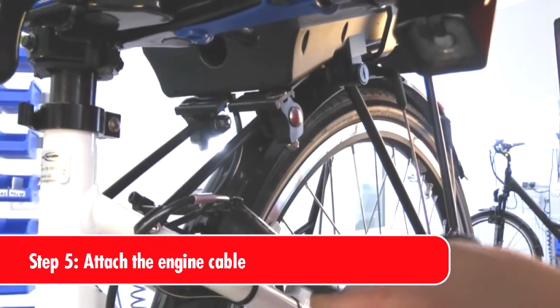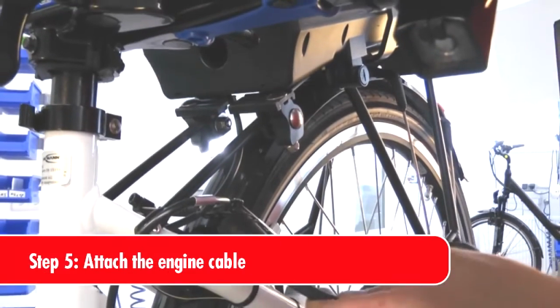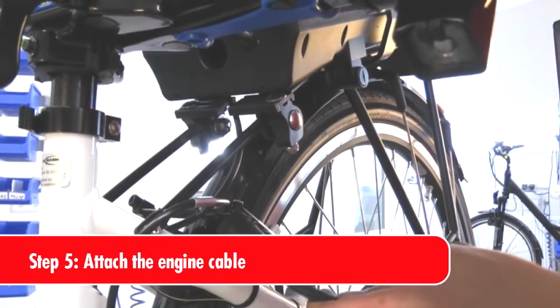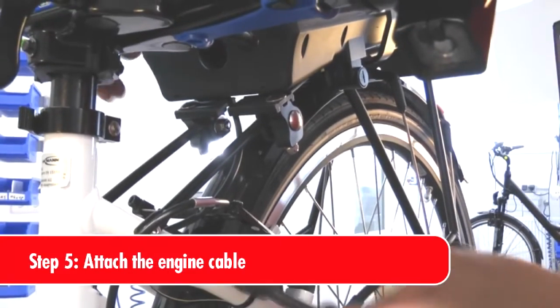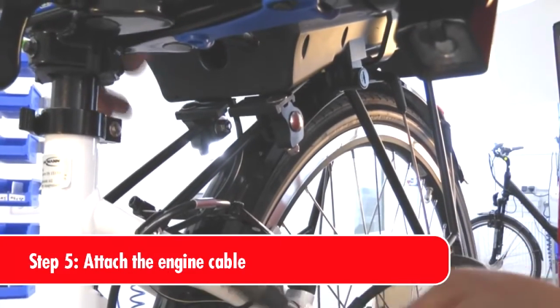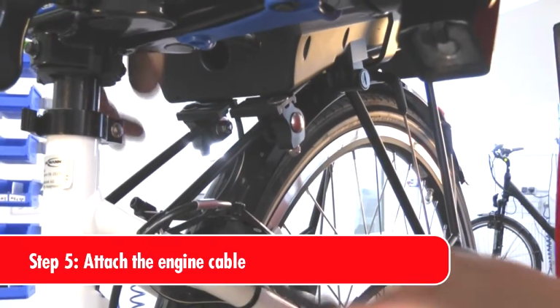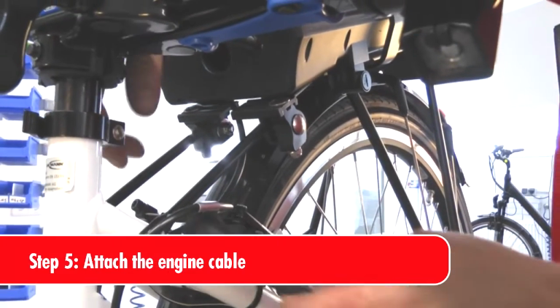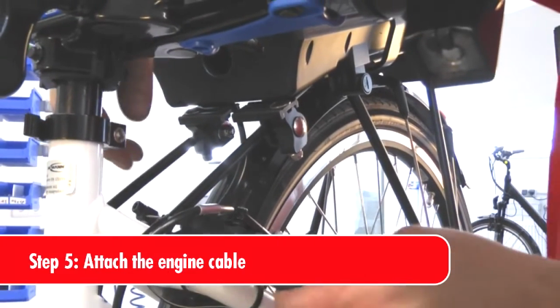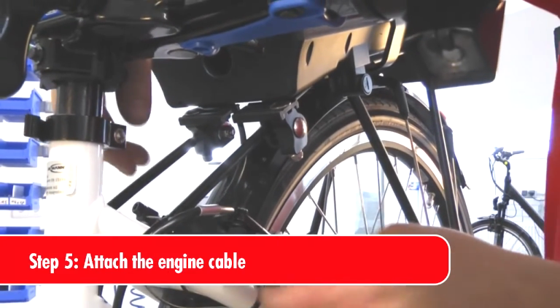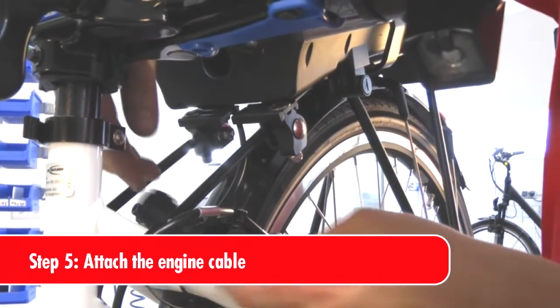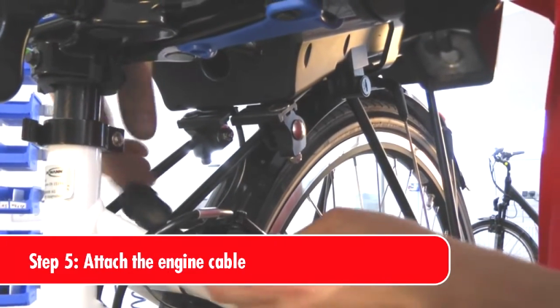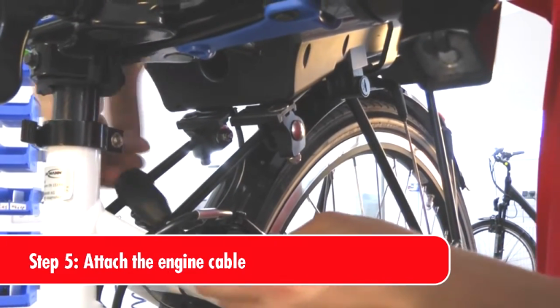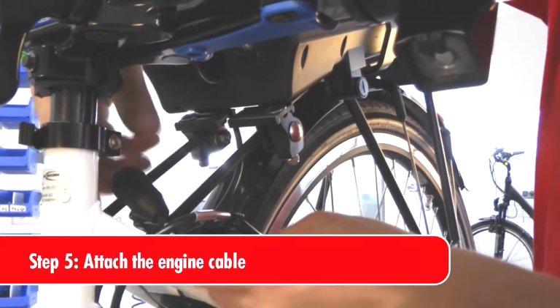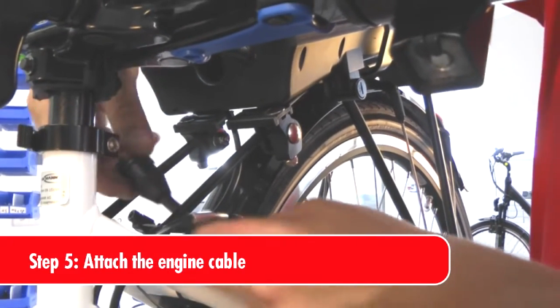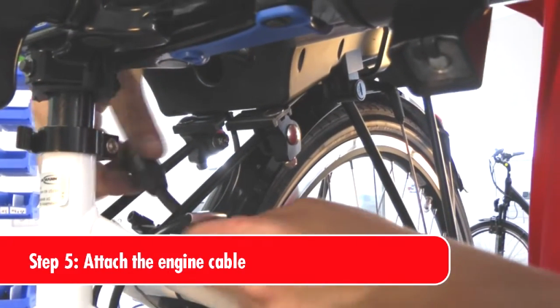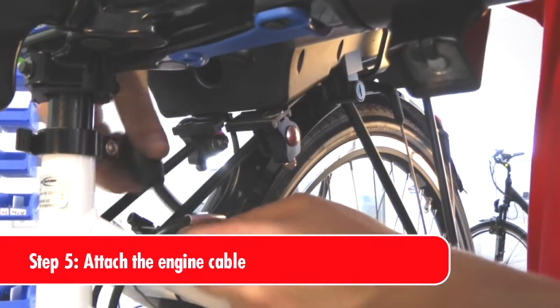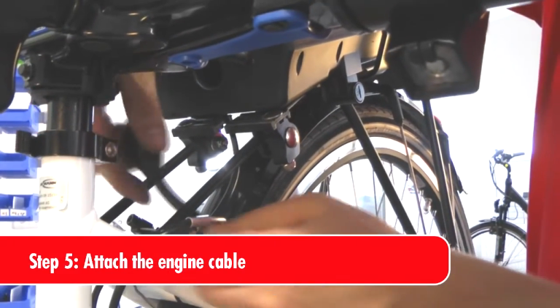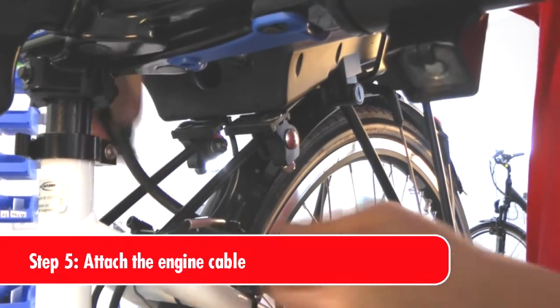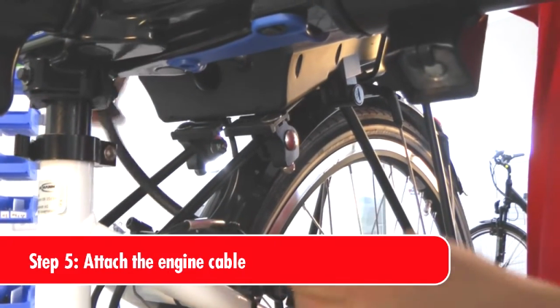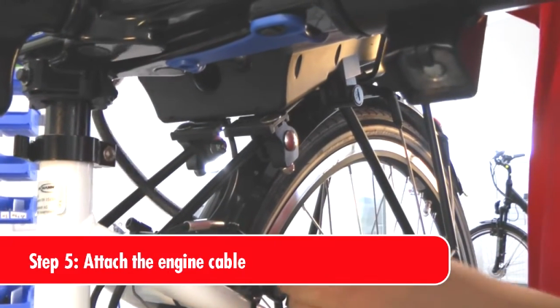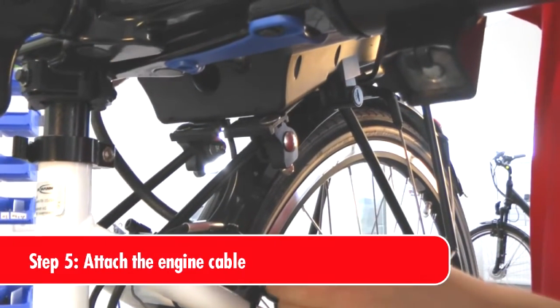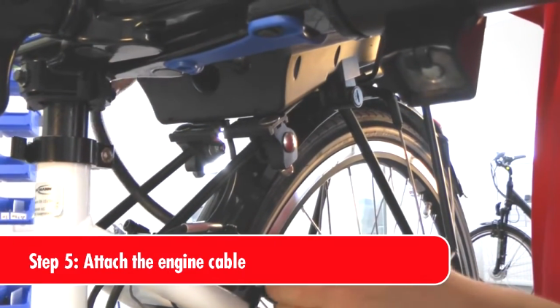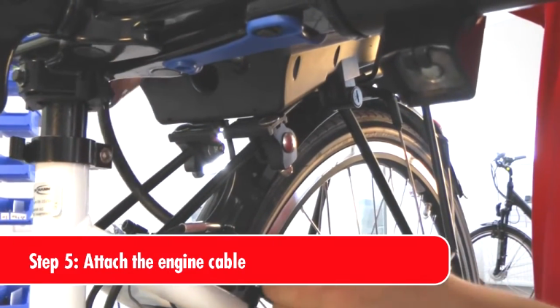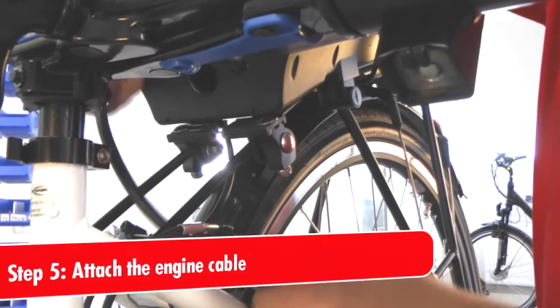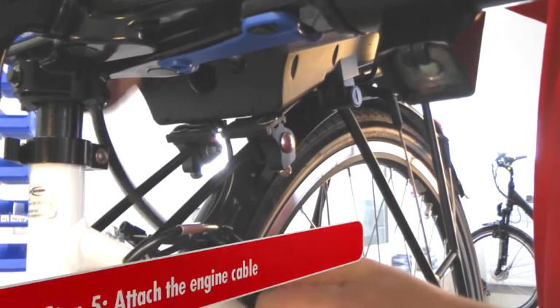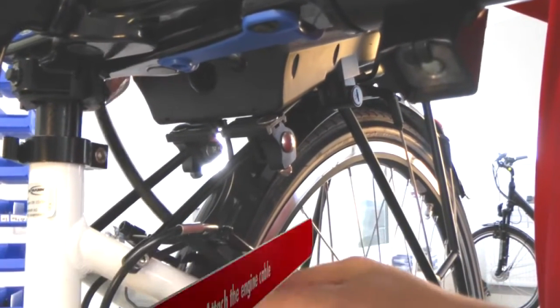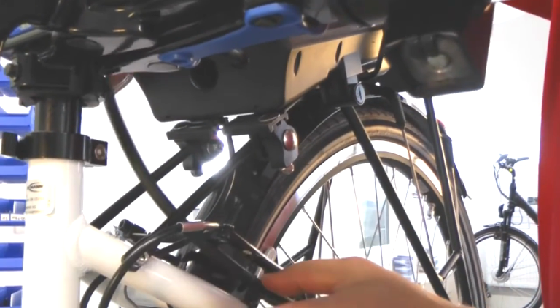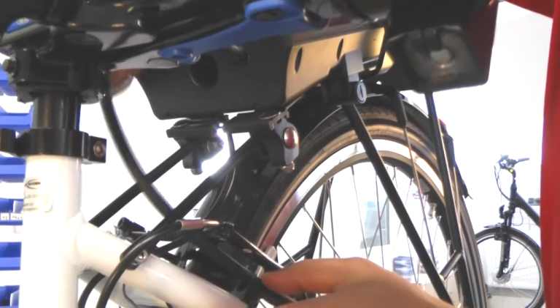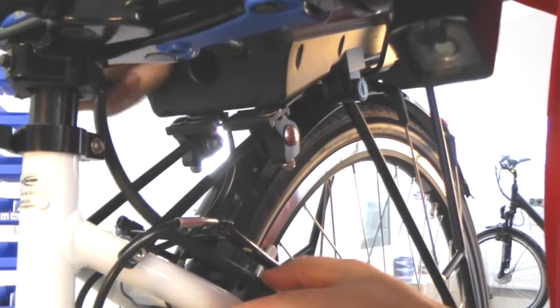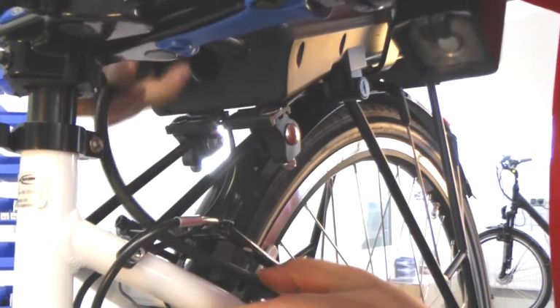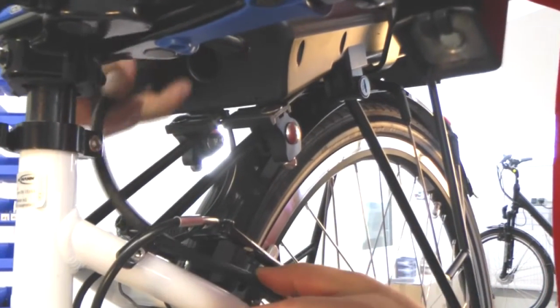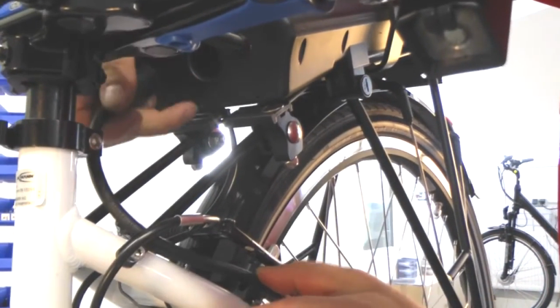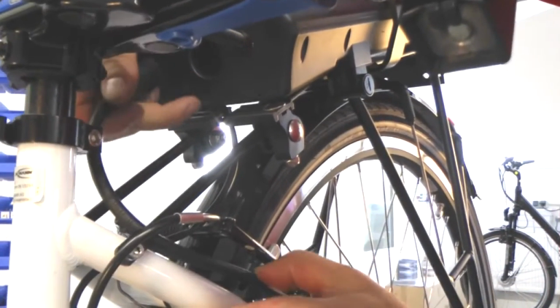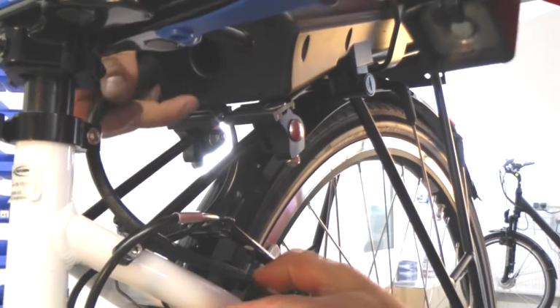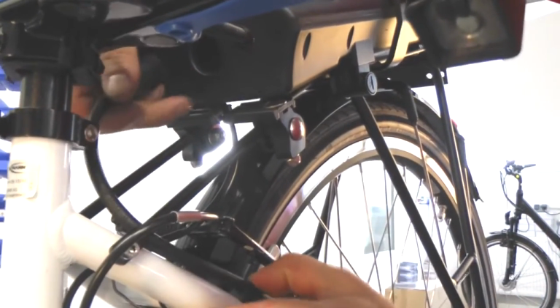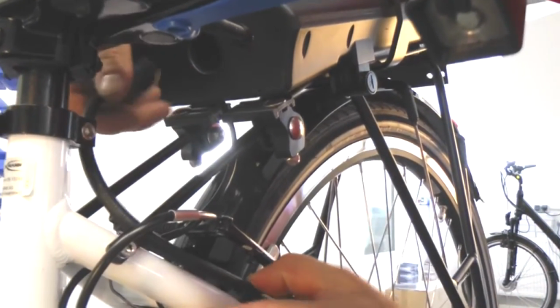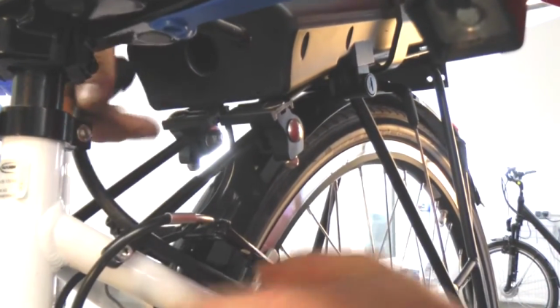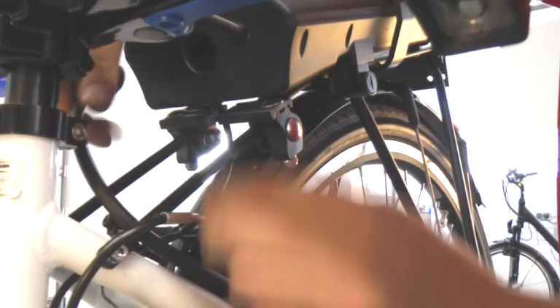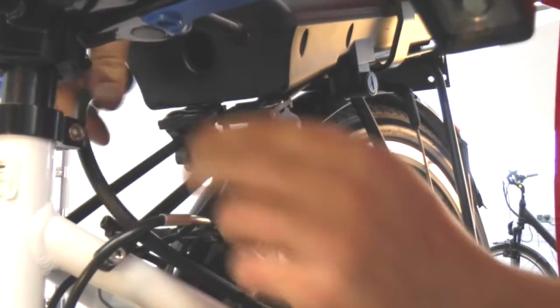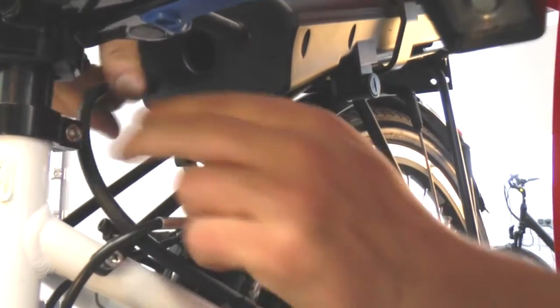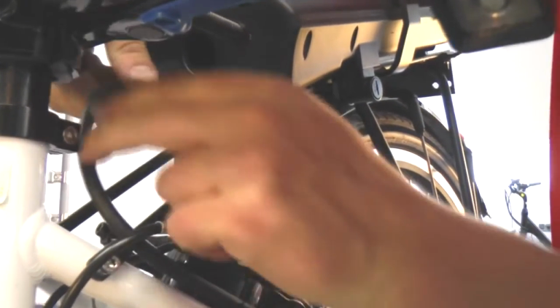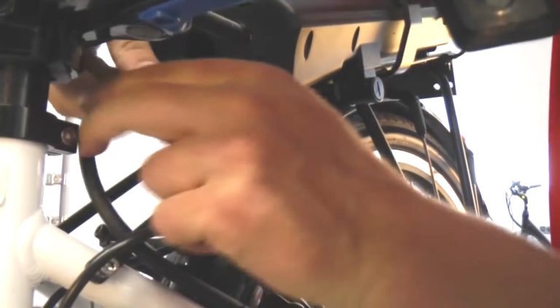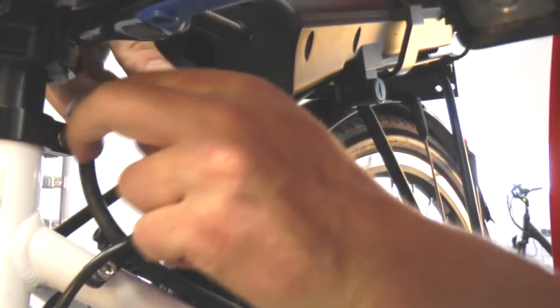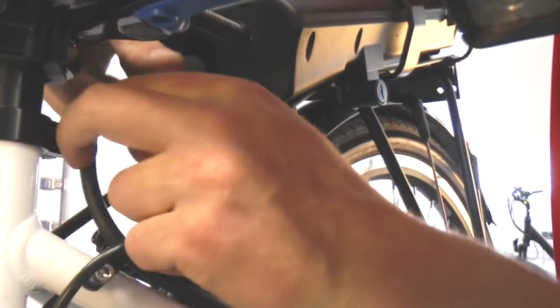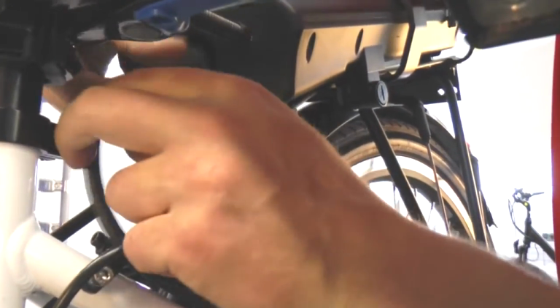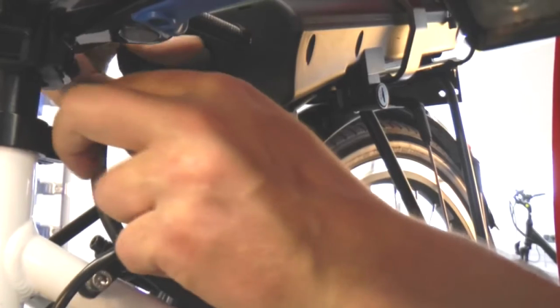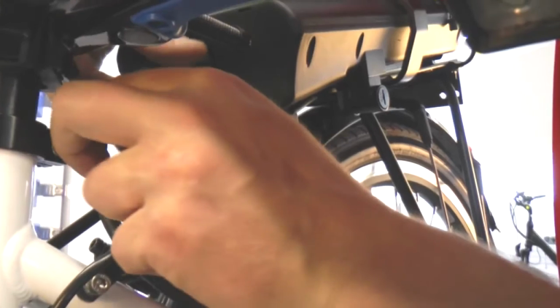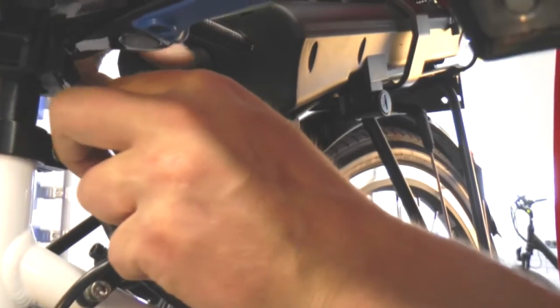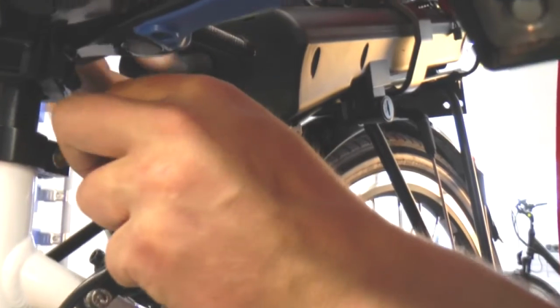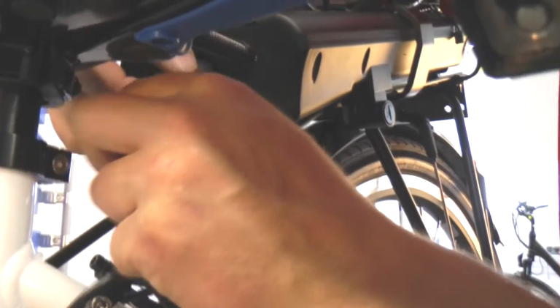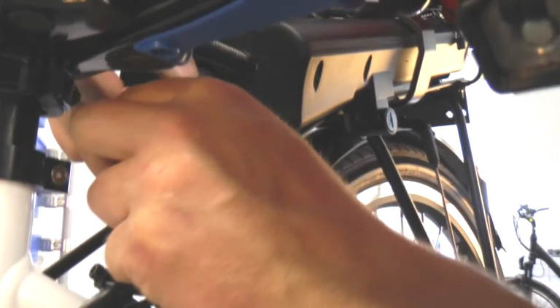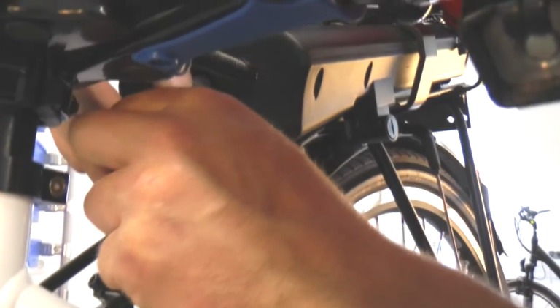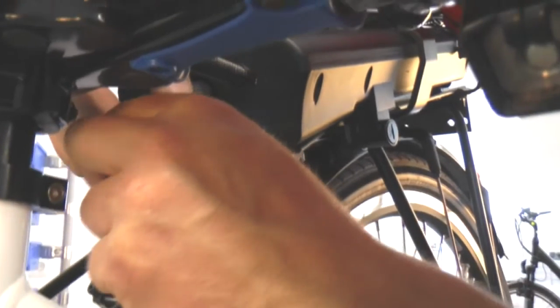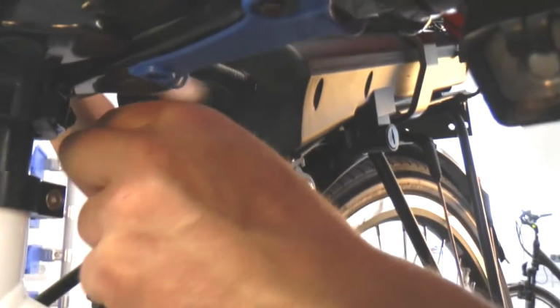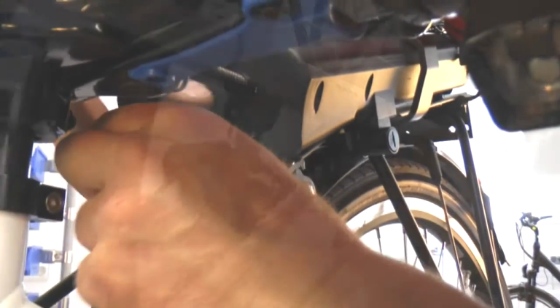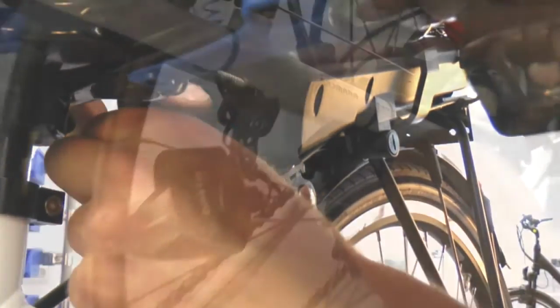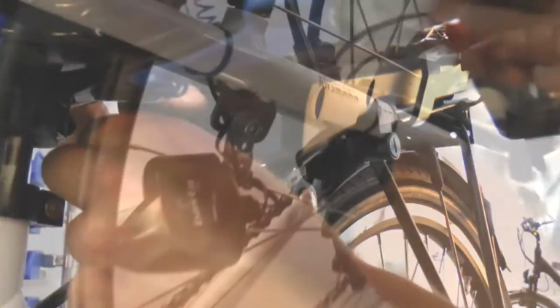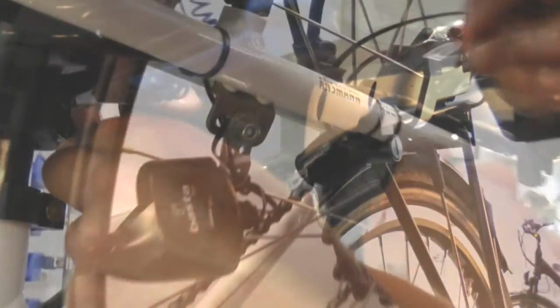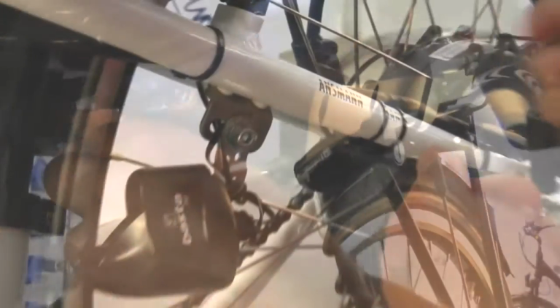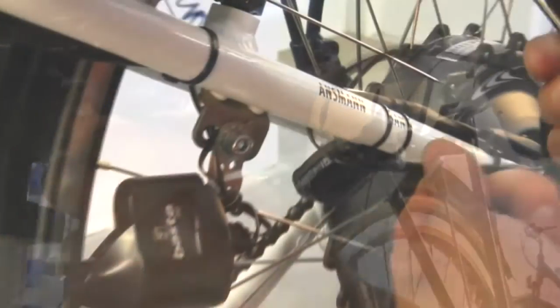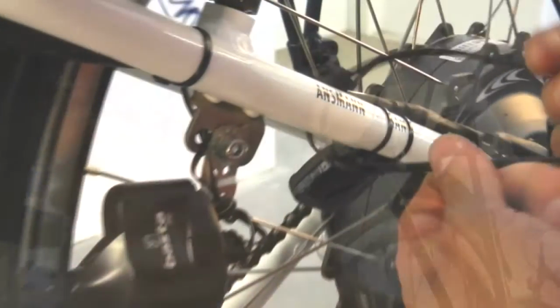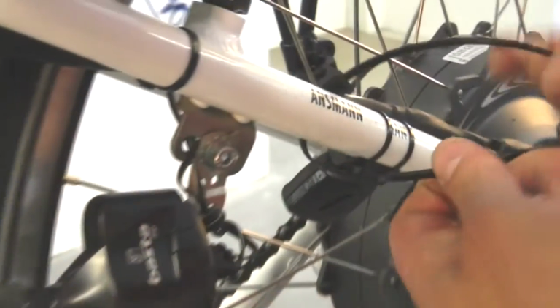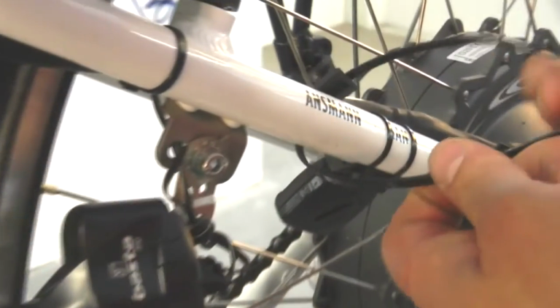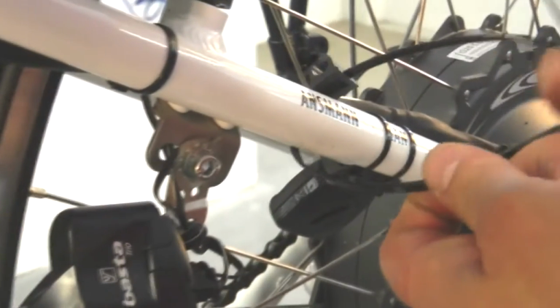Connect the engine cable to the rechargeable battery box. Cable holders are included in this set.